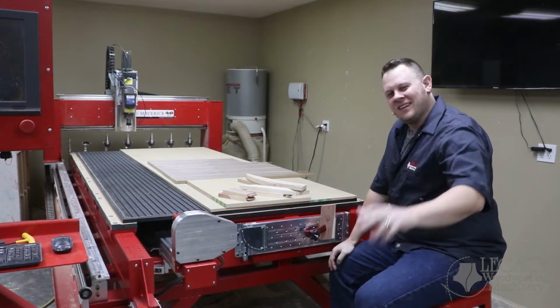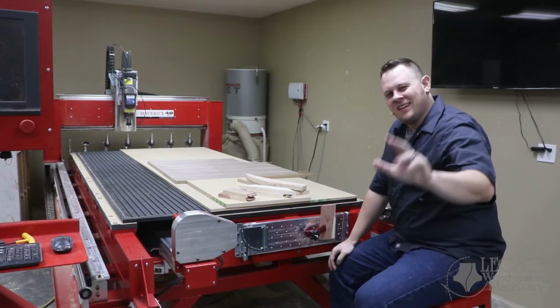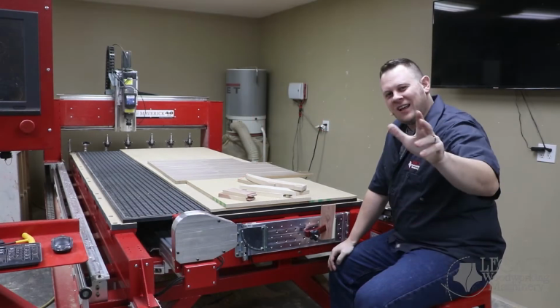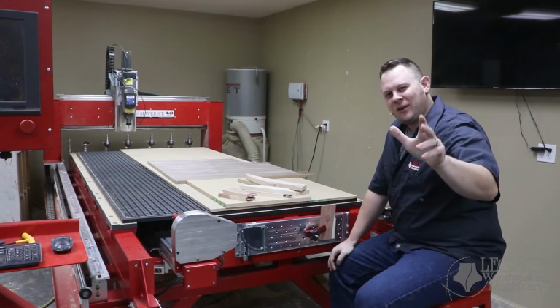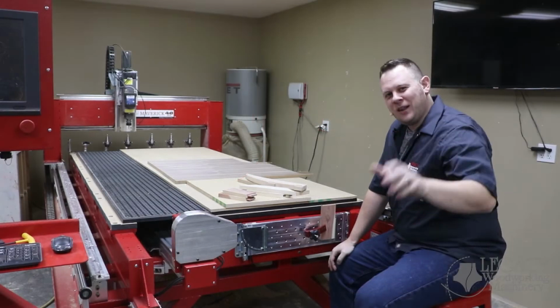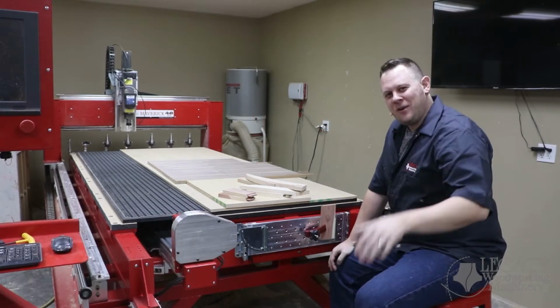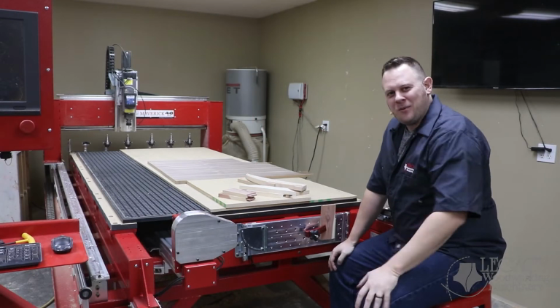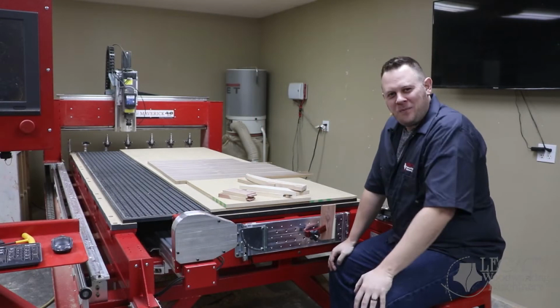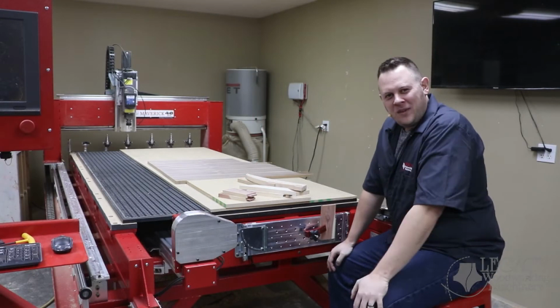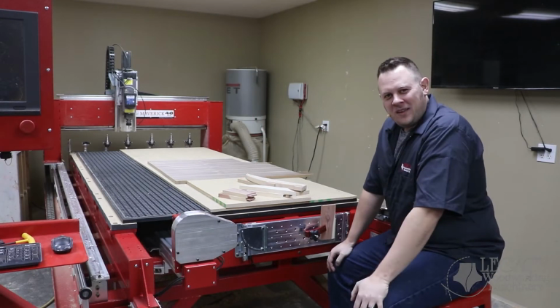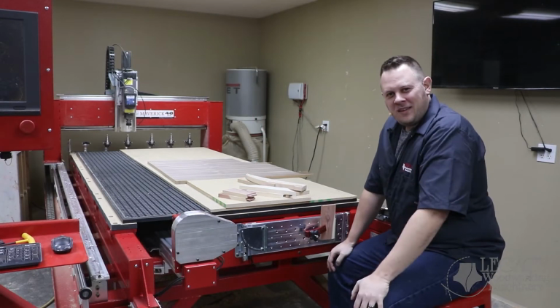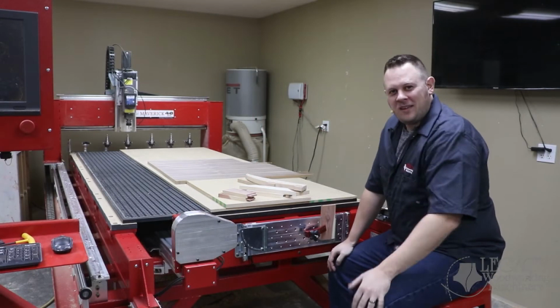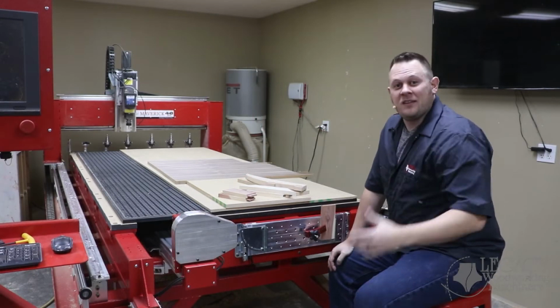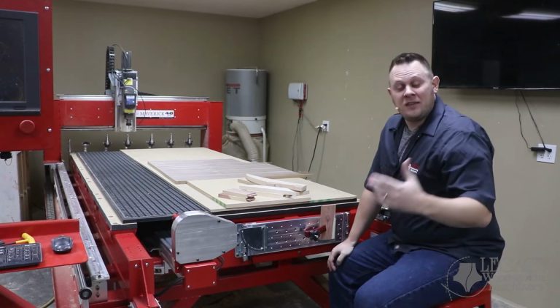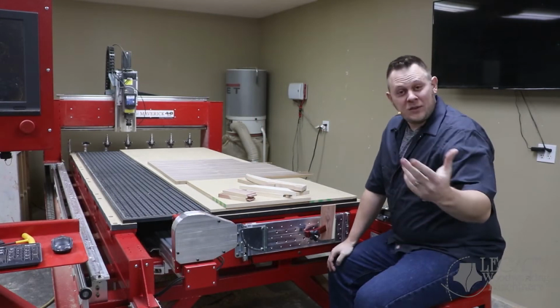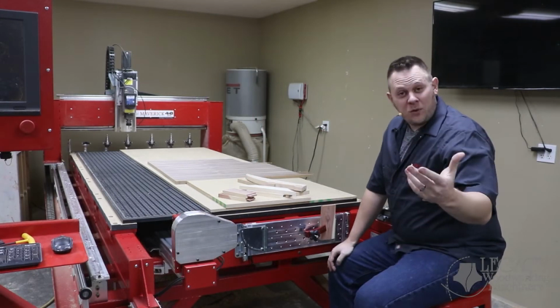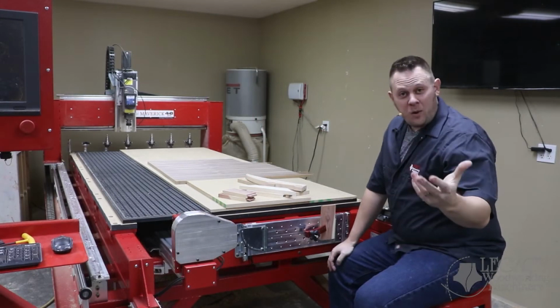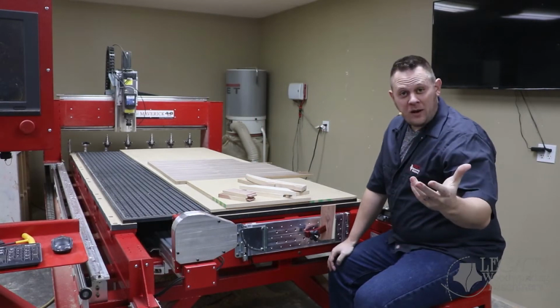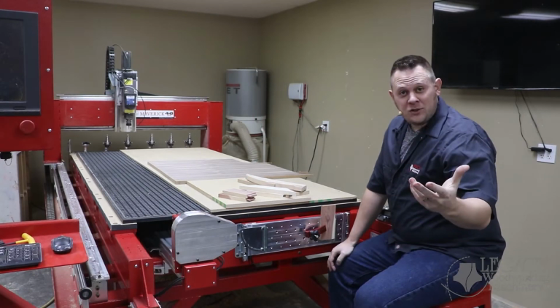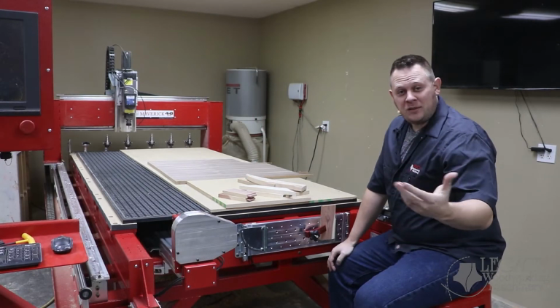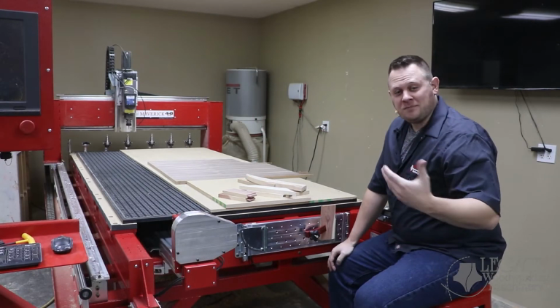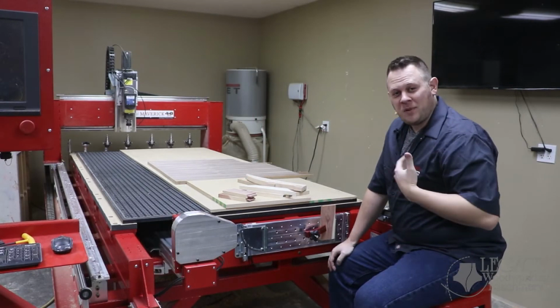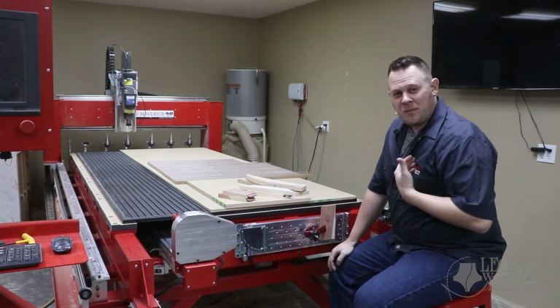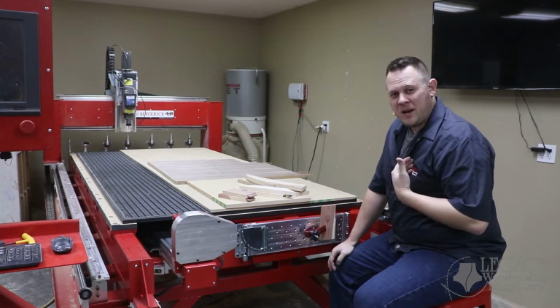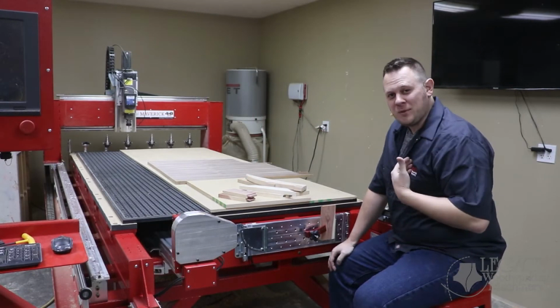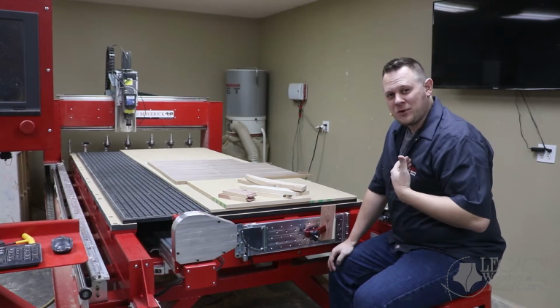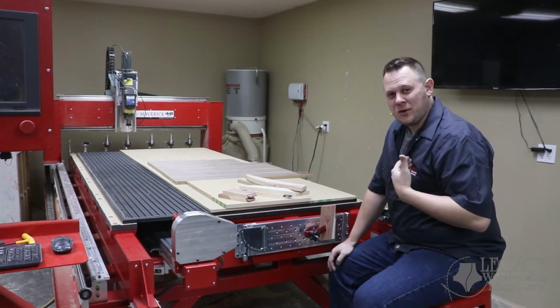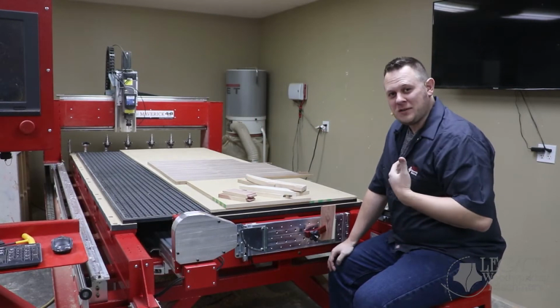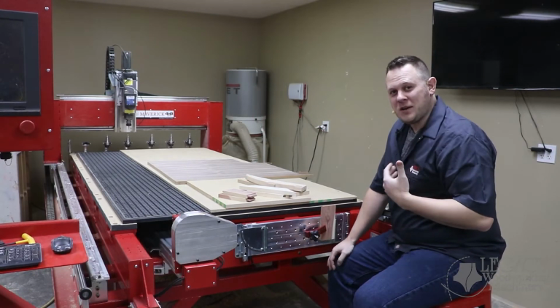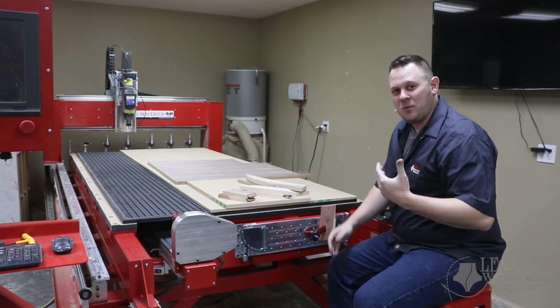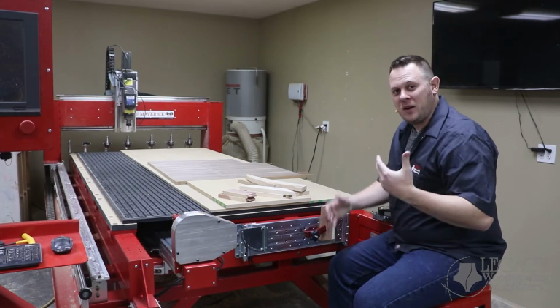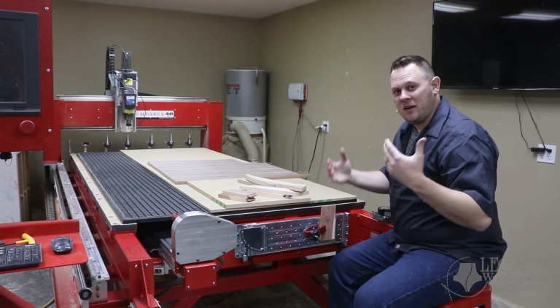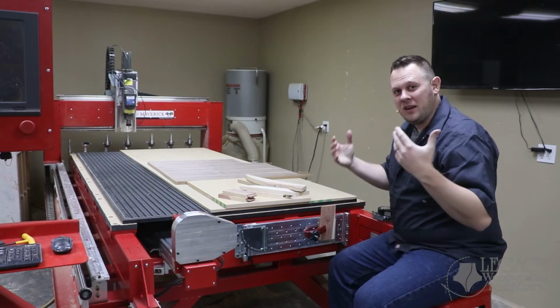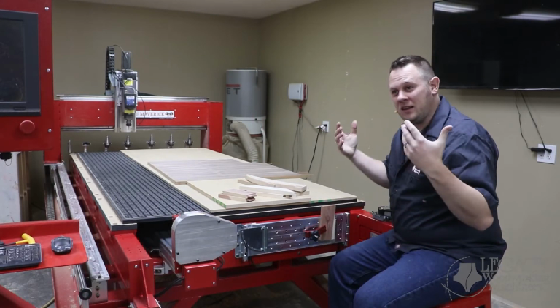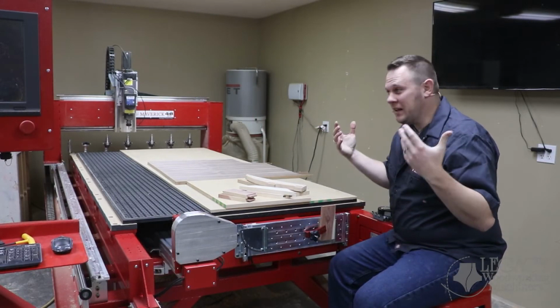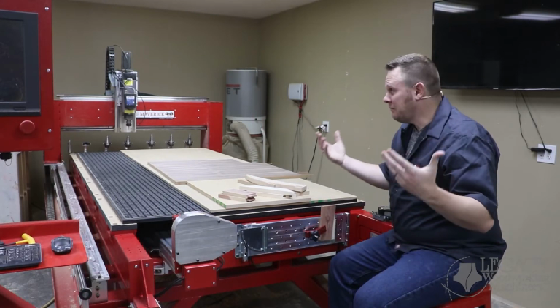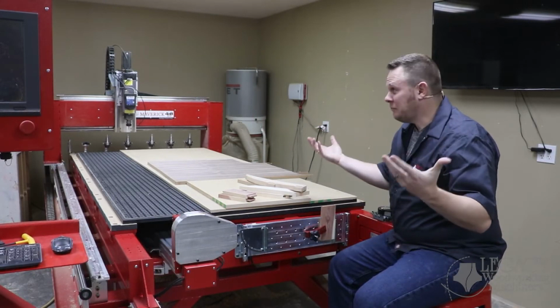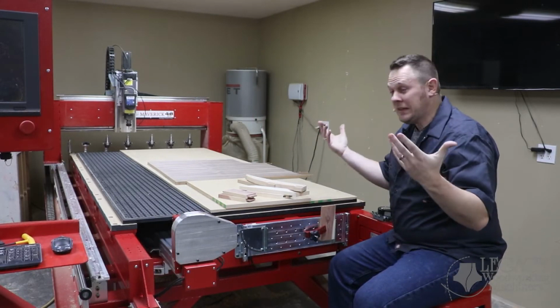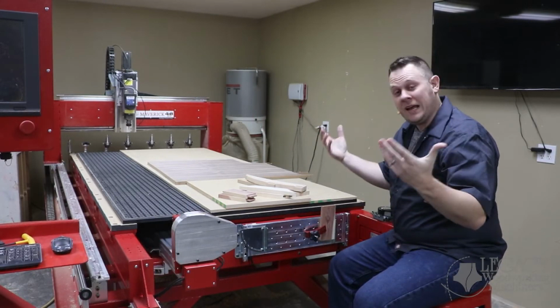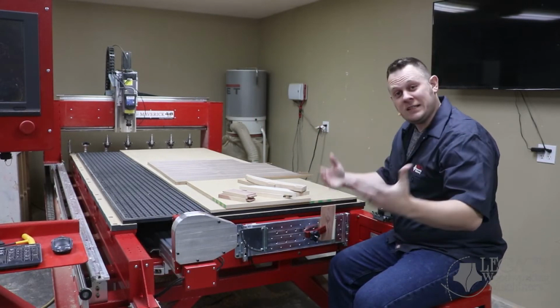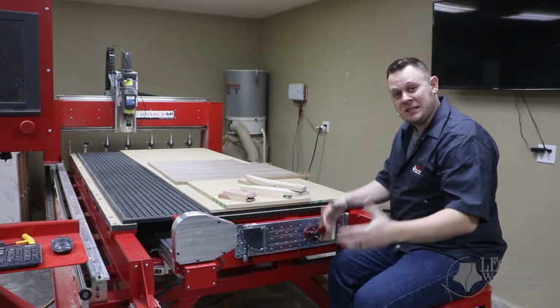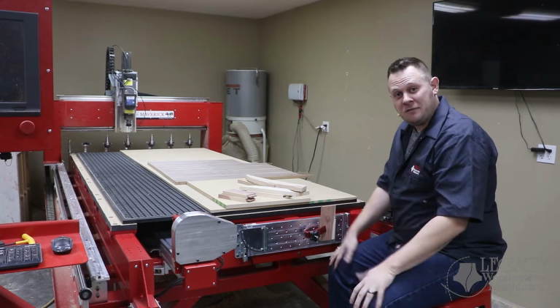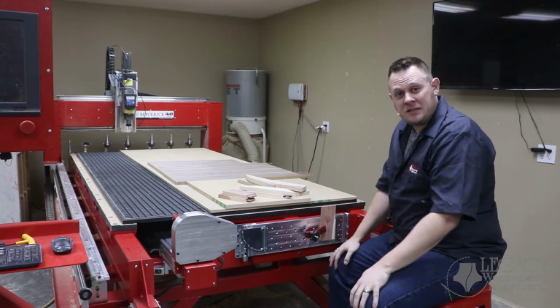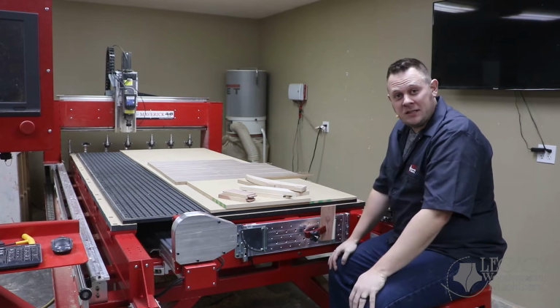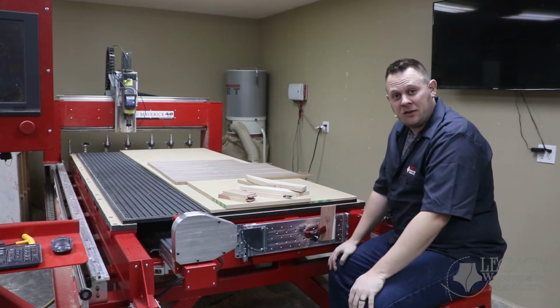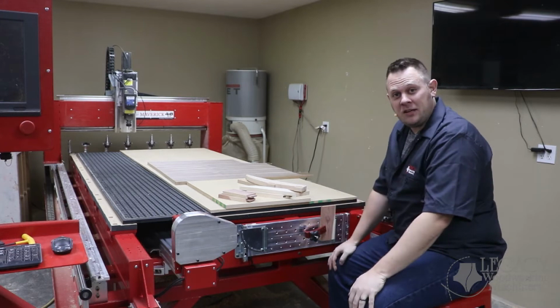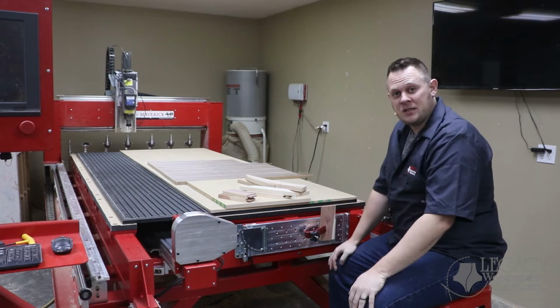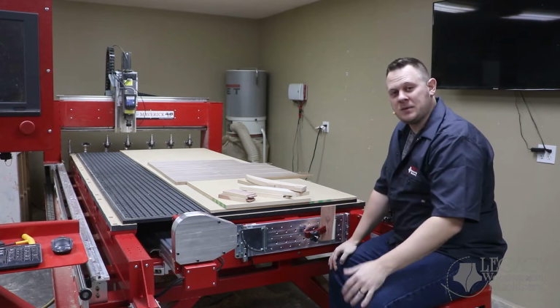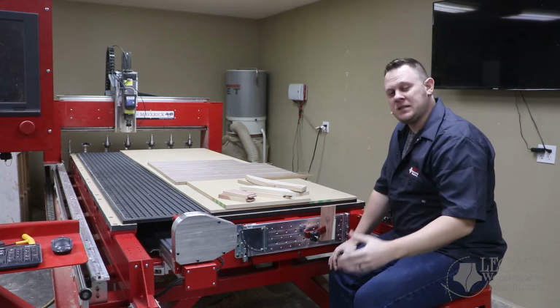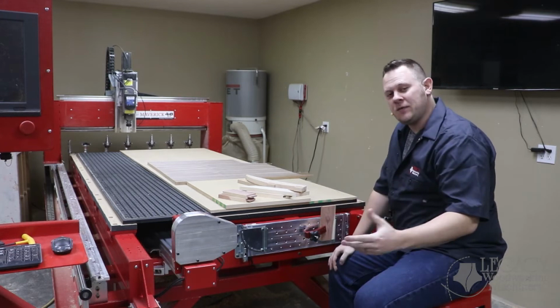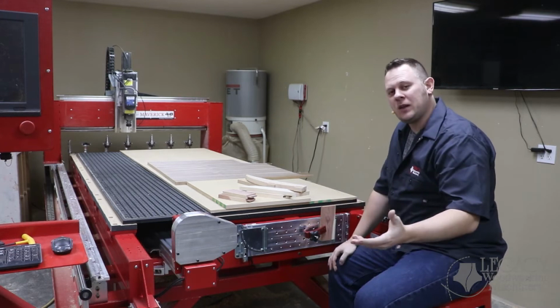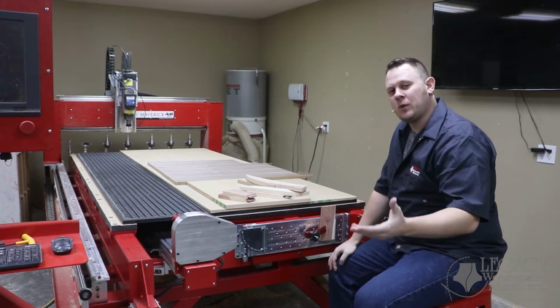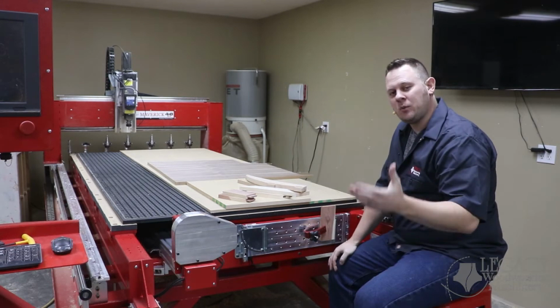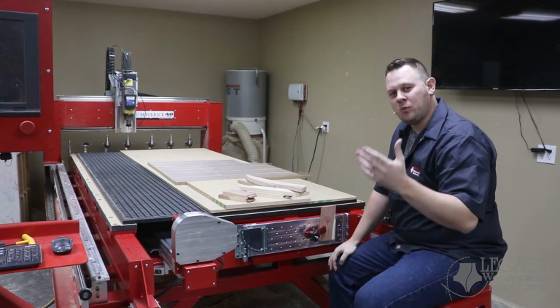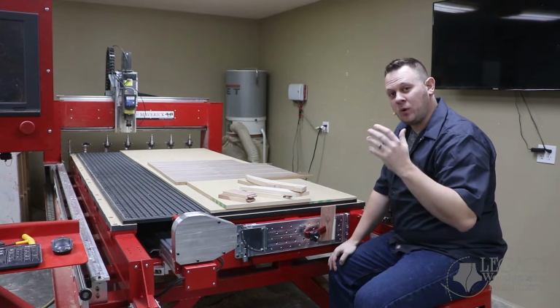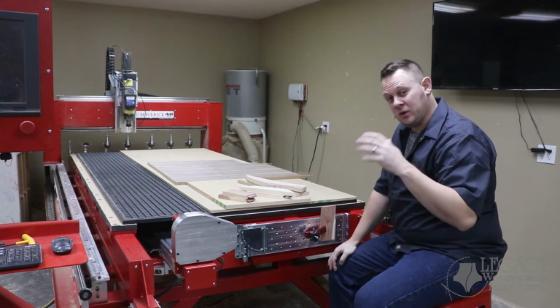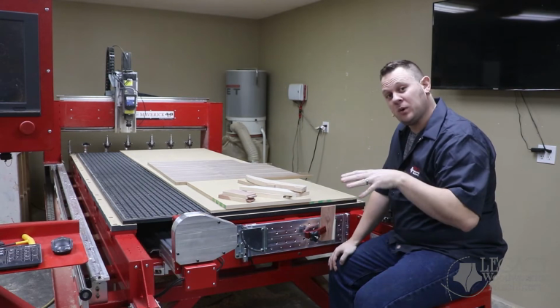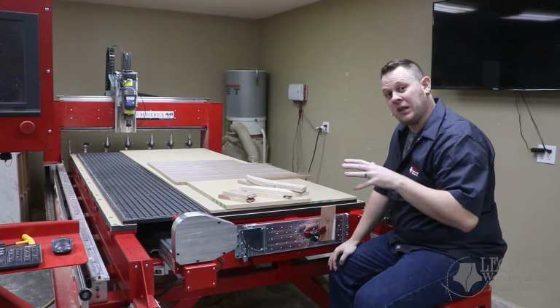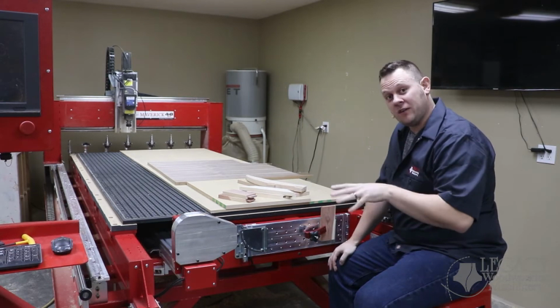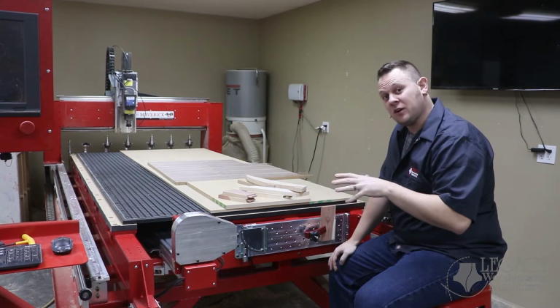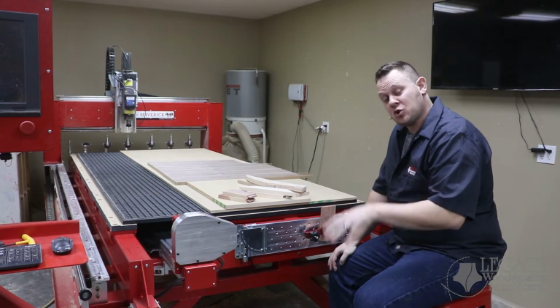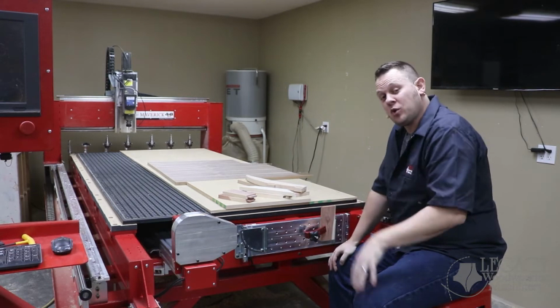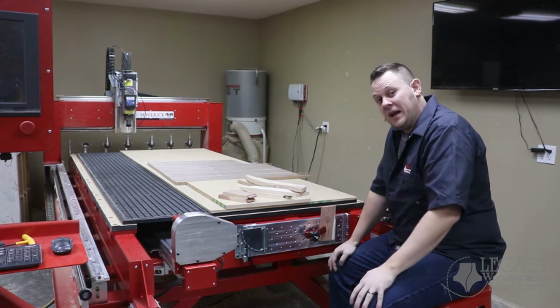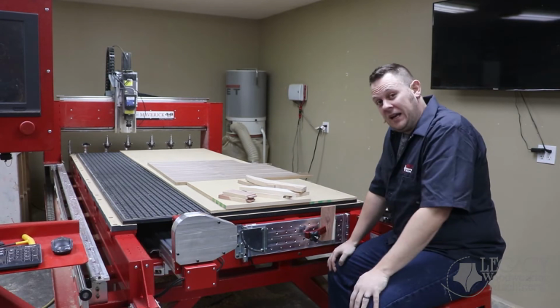Hello, thanks for watching. My name is Chris and we are in the Legacy facility, specifically where we do a lot of our training.